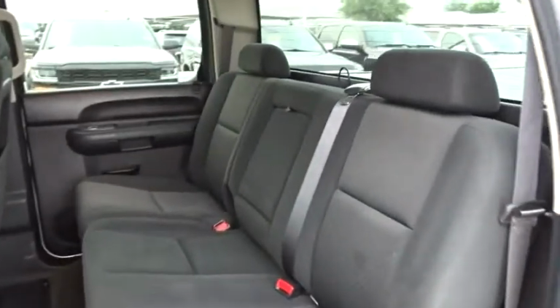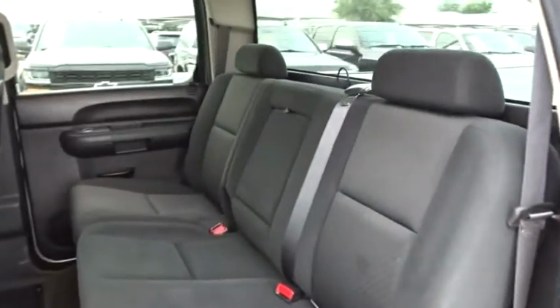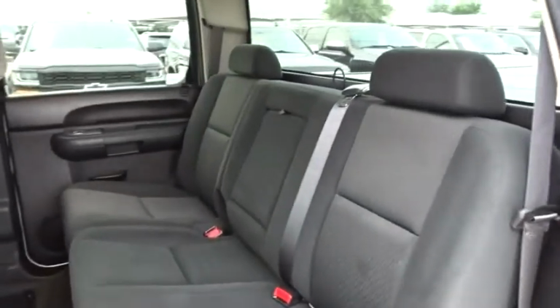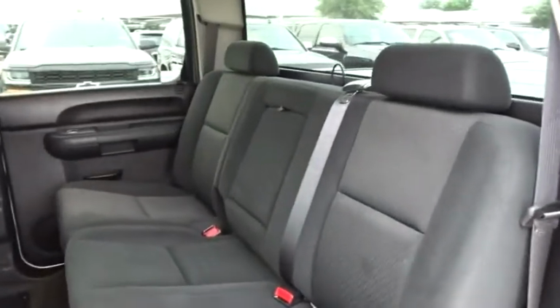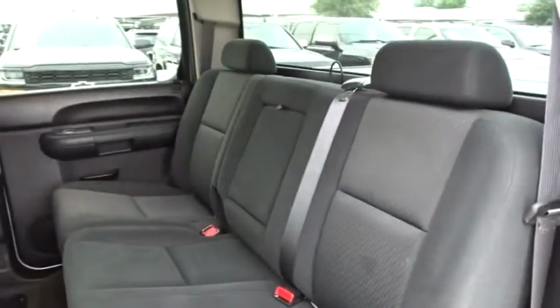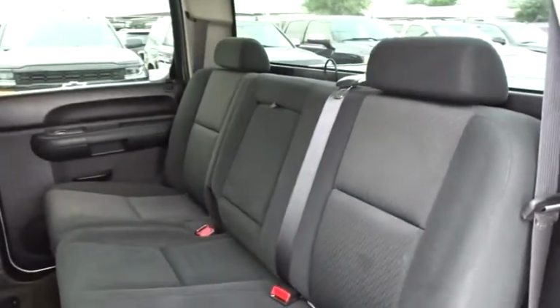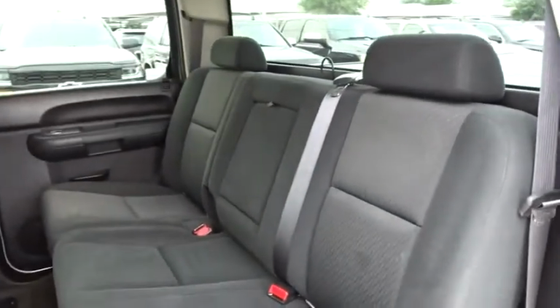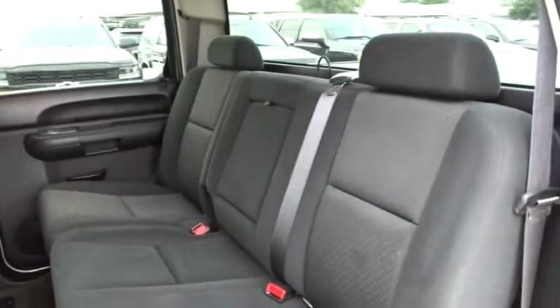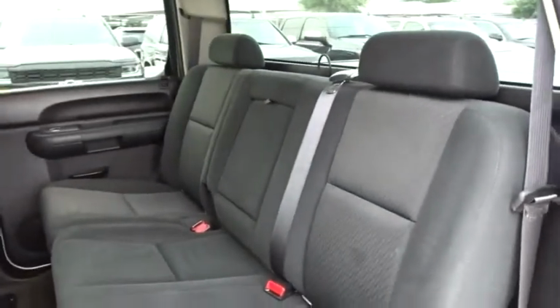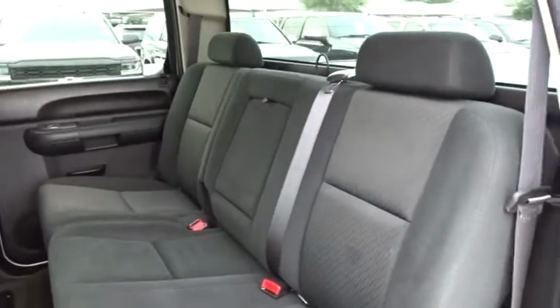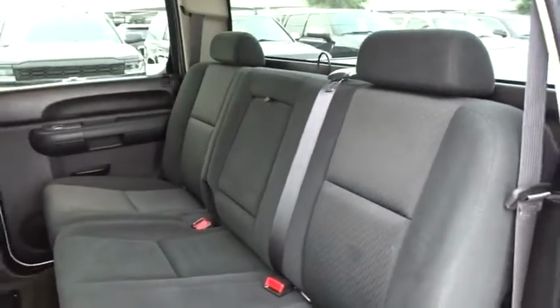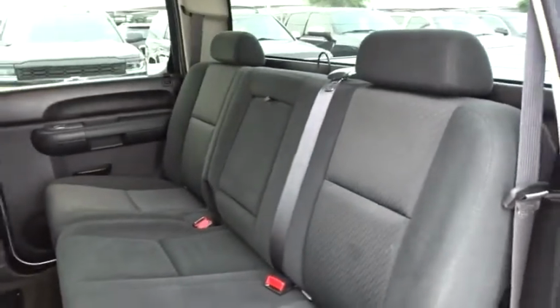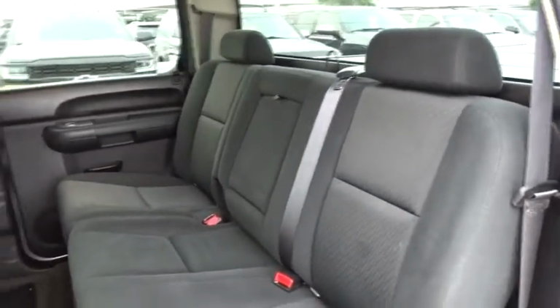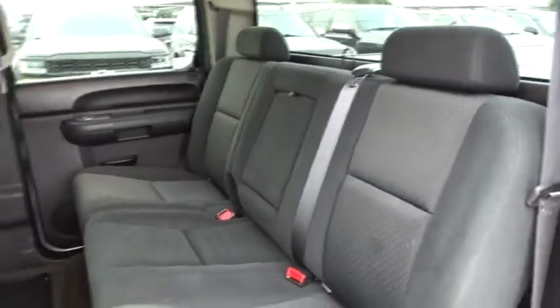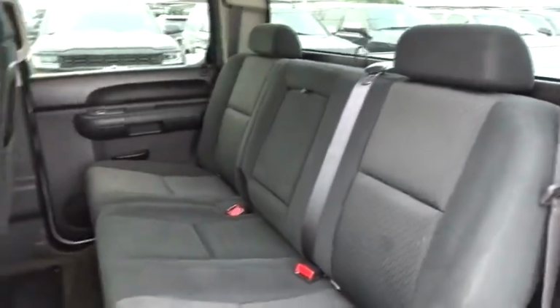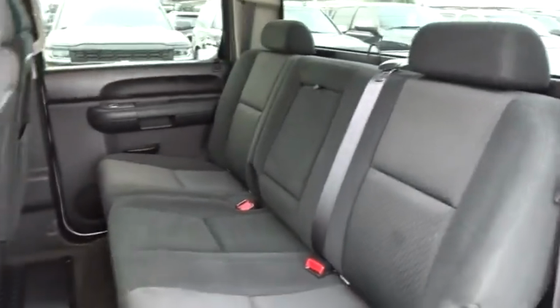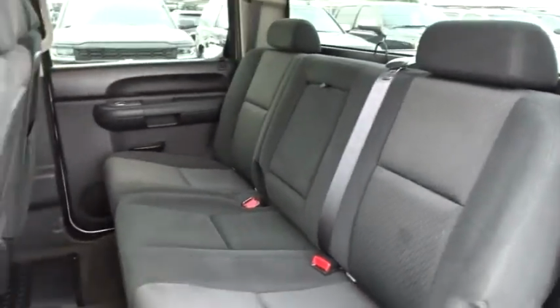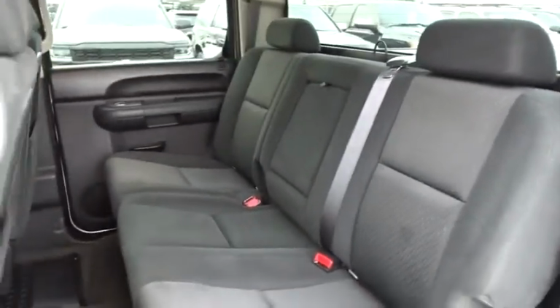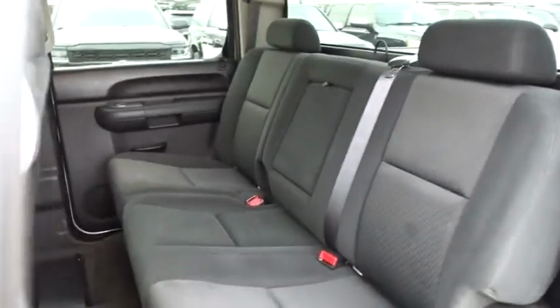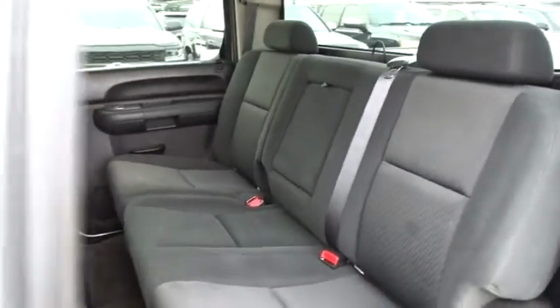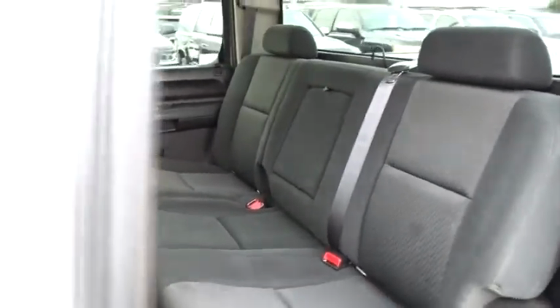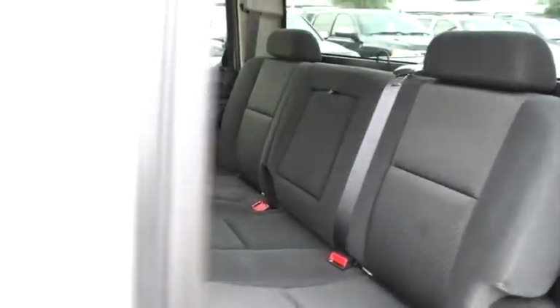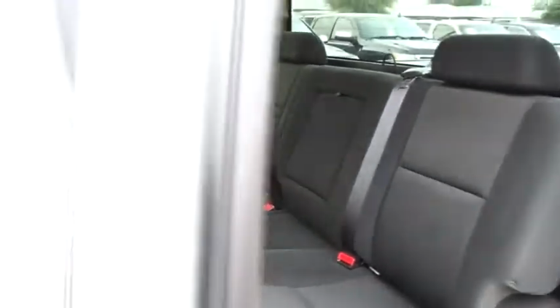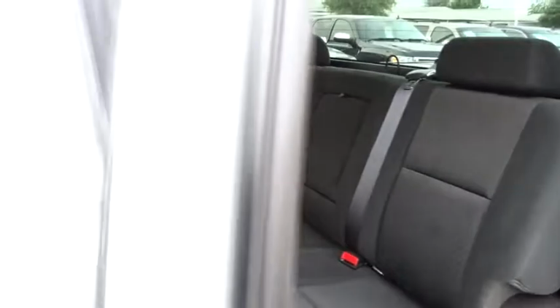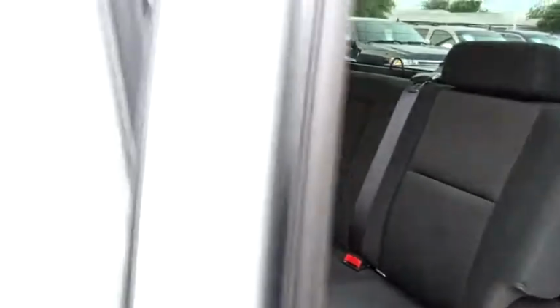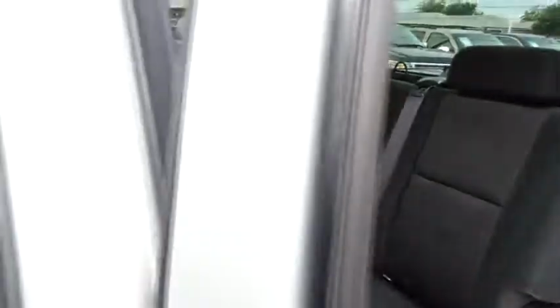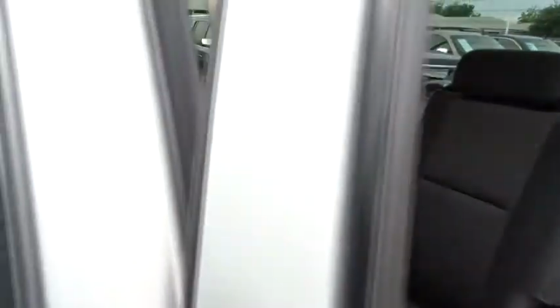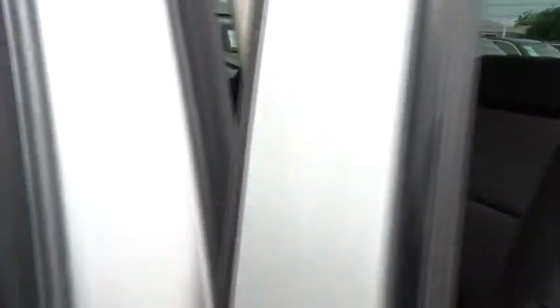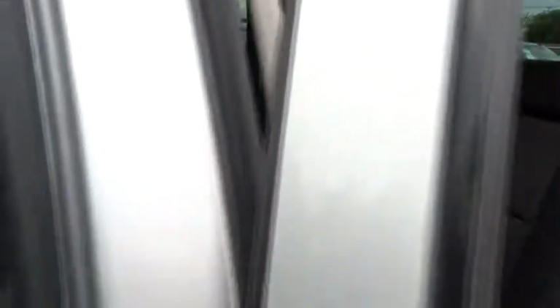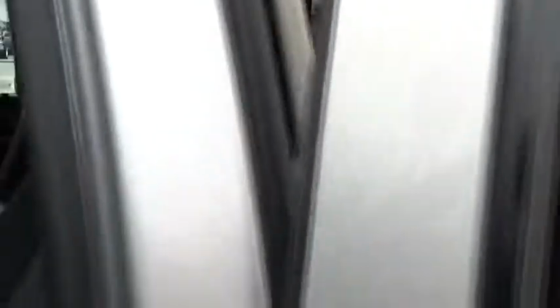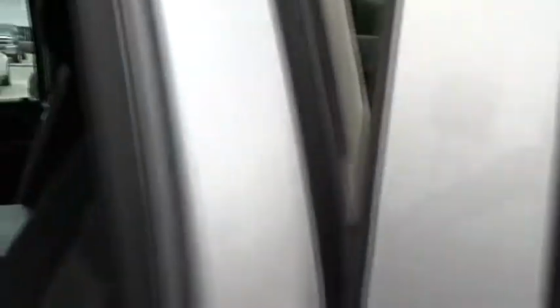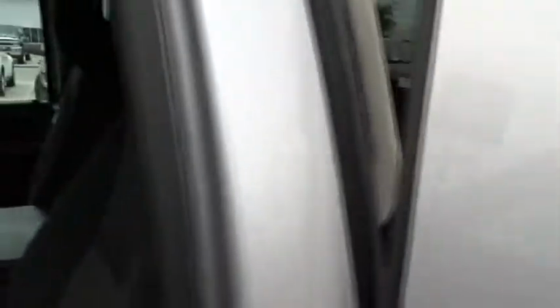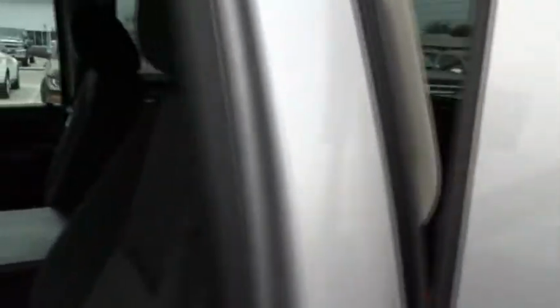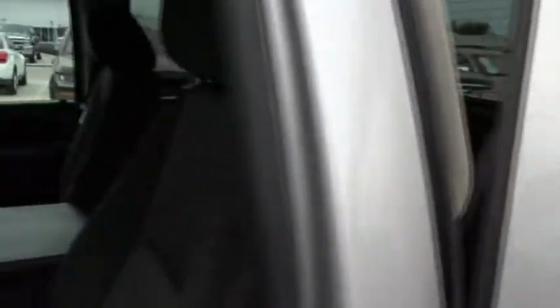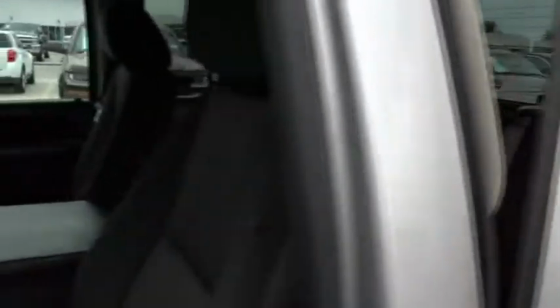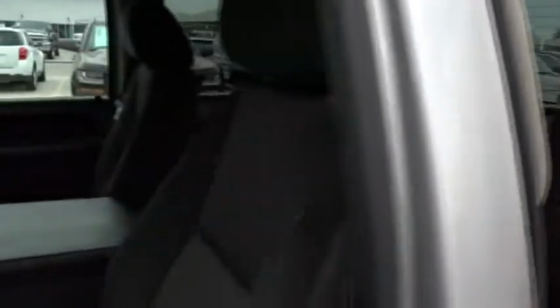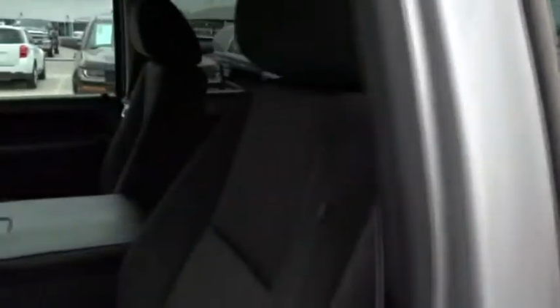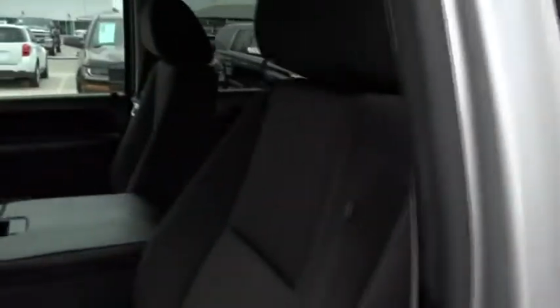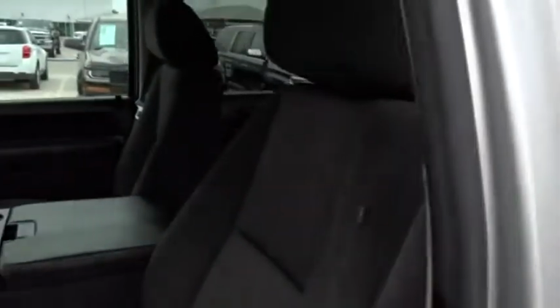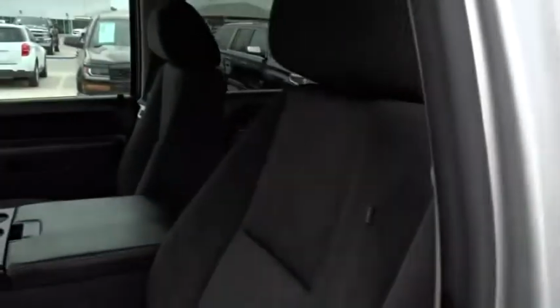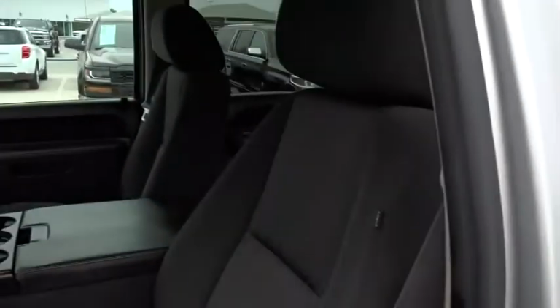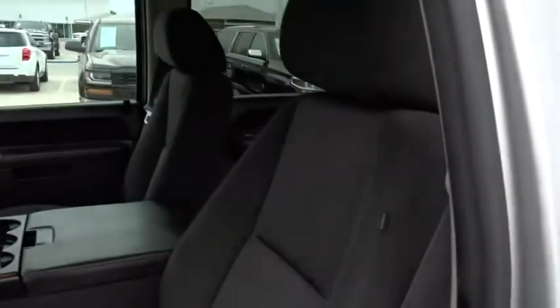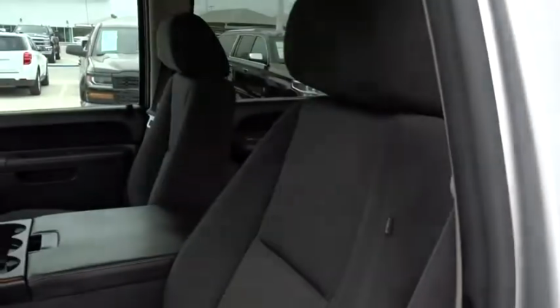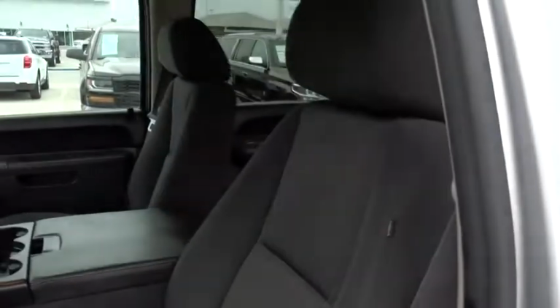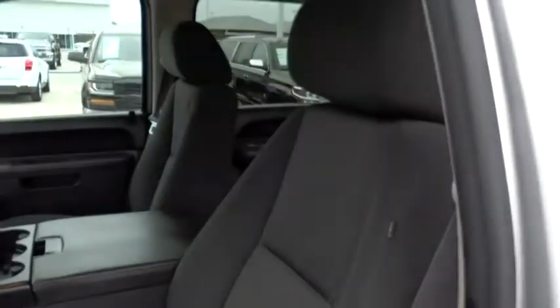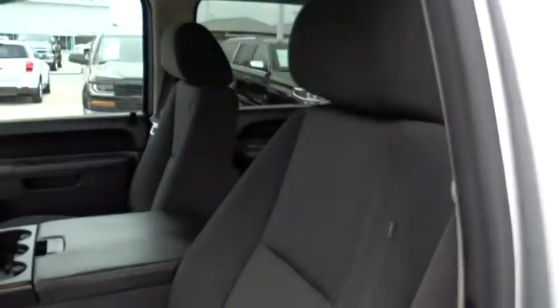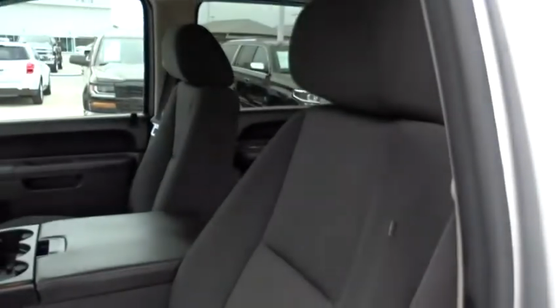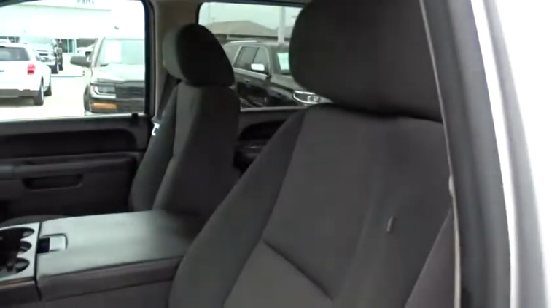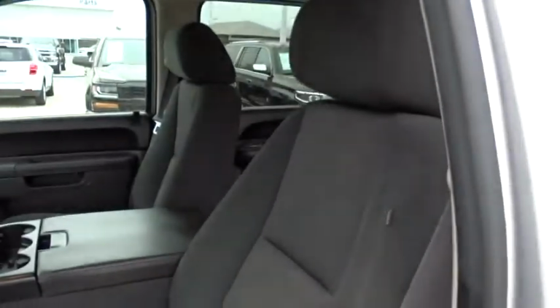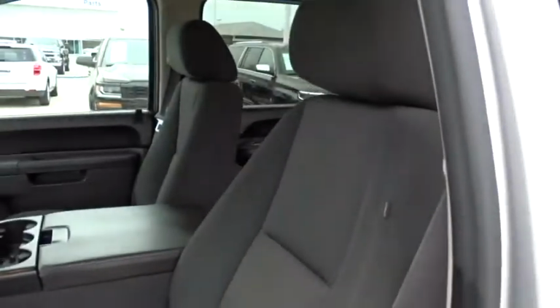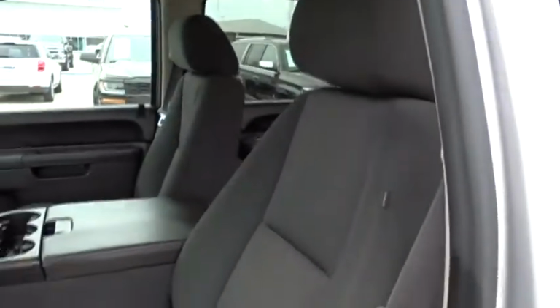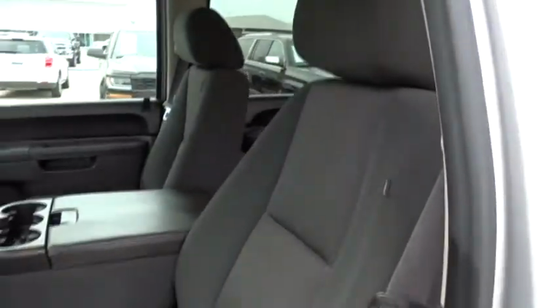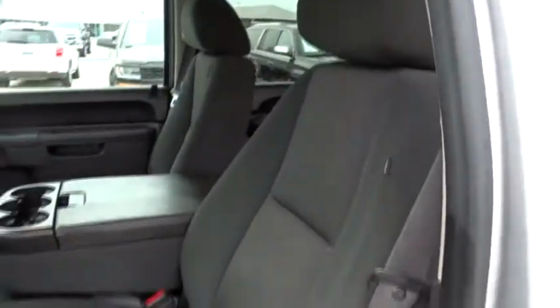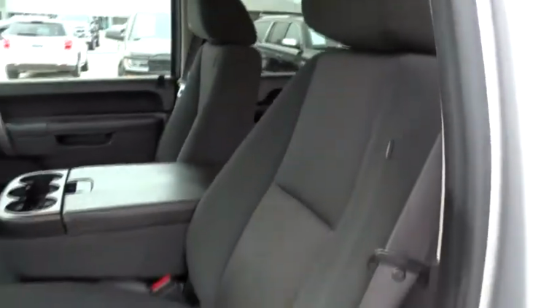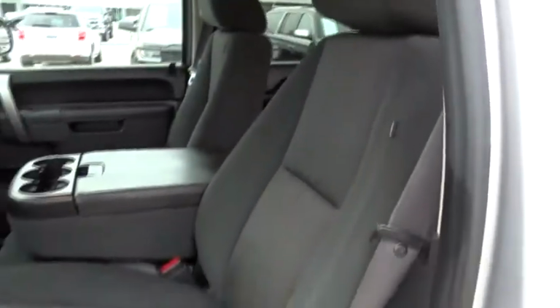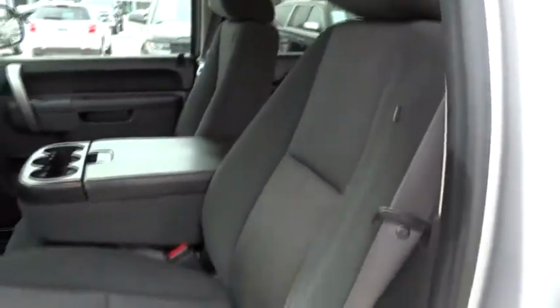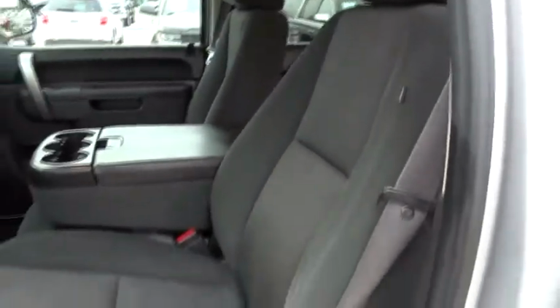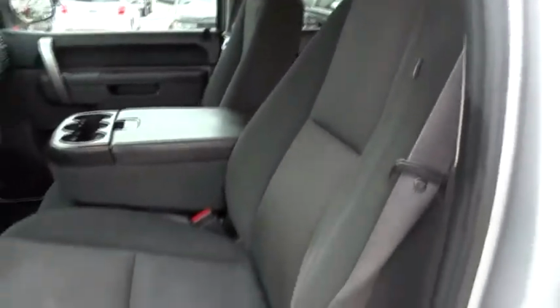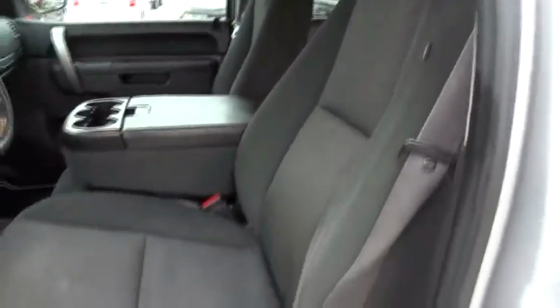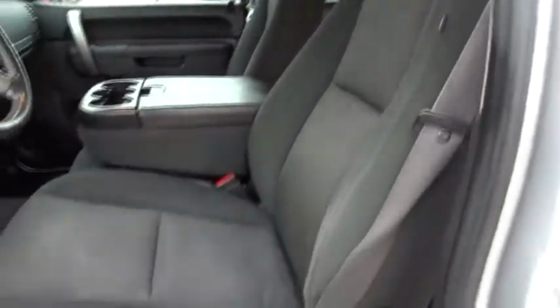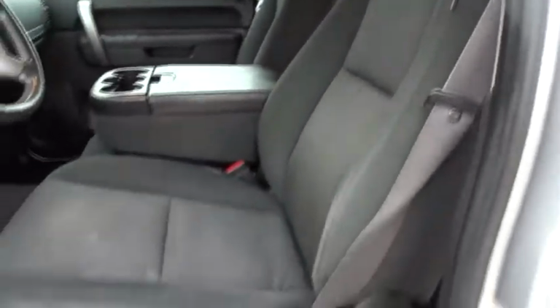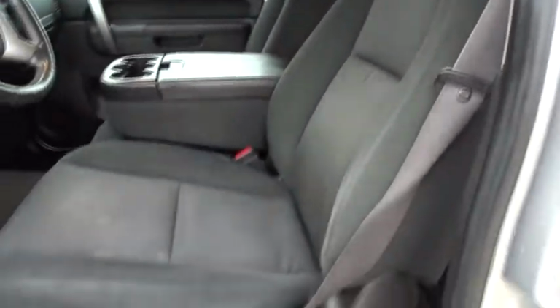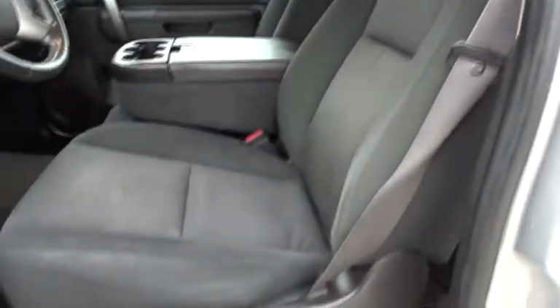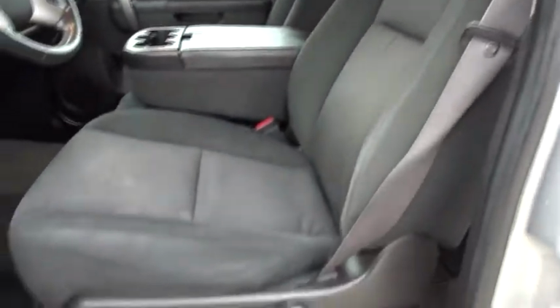Fog lamps, power windows, power door locks, CD player, security system, passenger airbag, MP3 player.